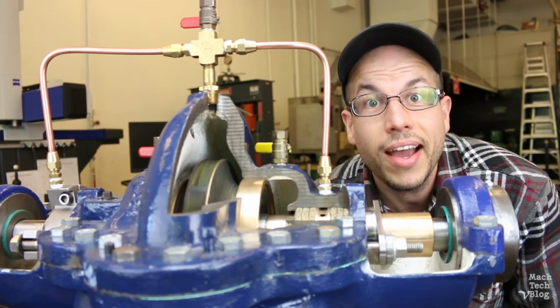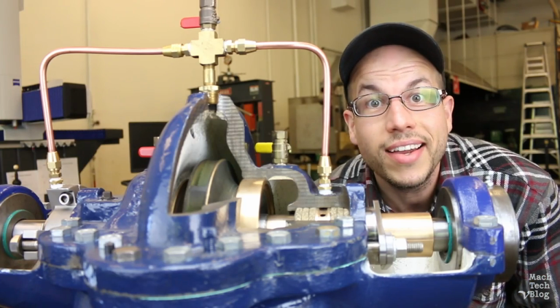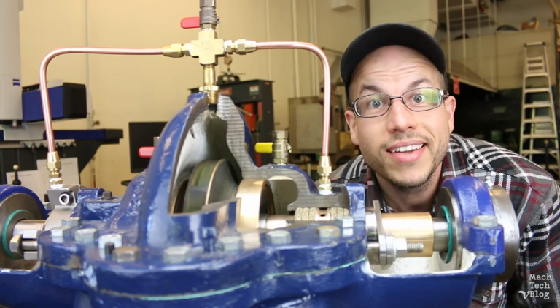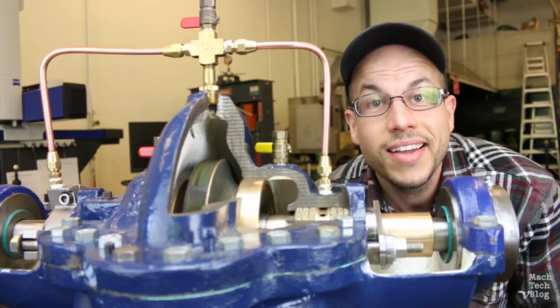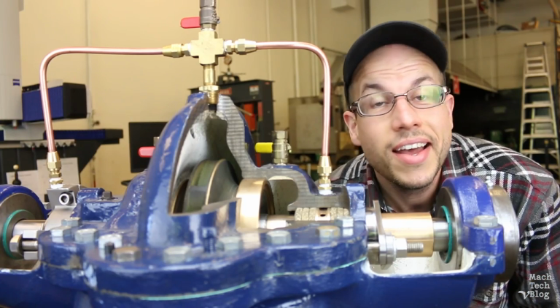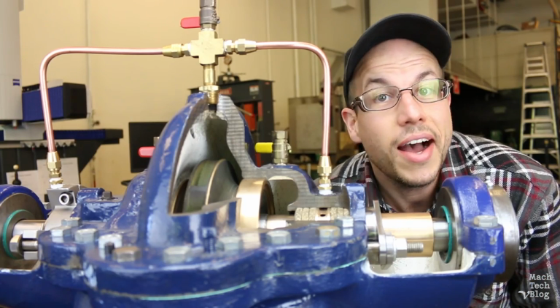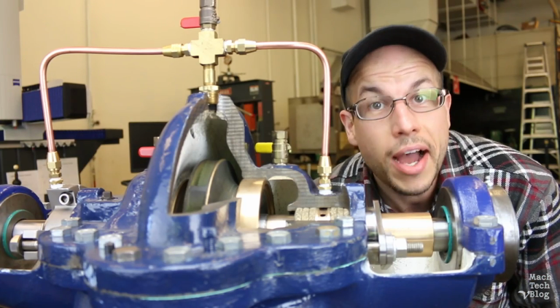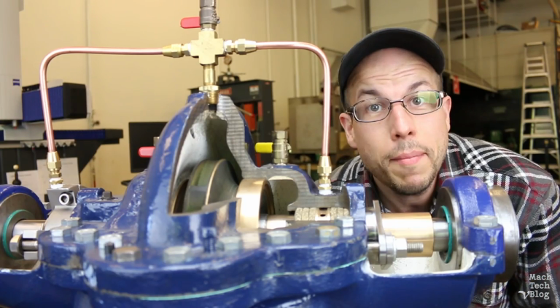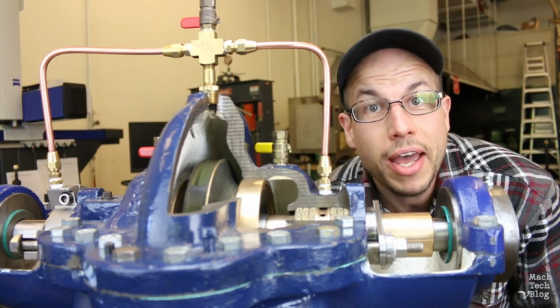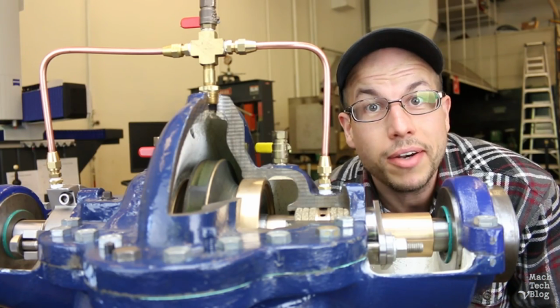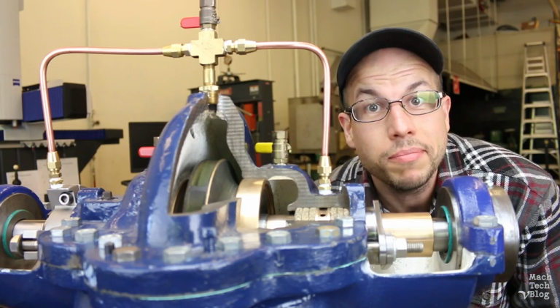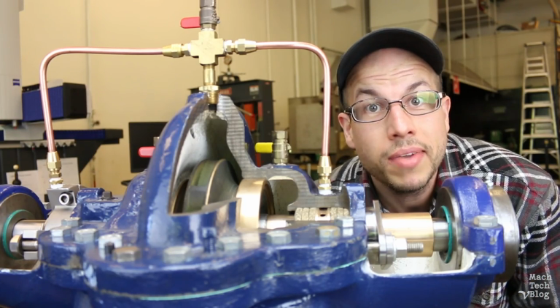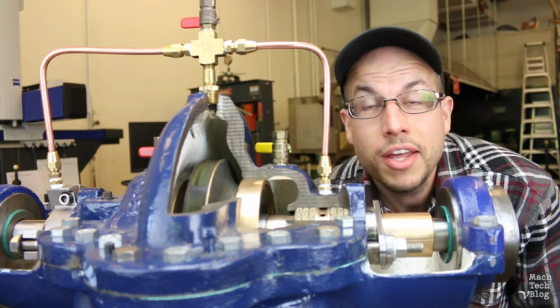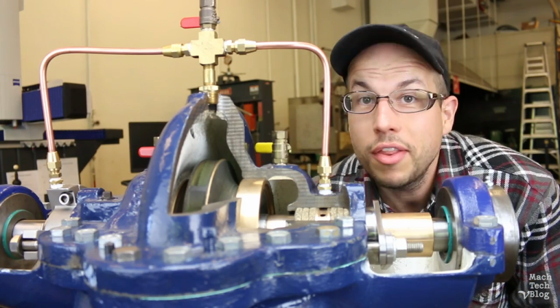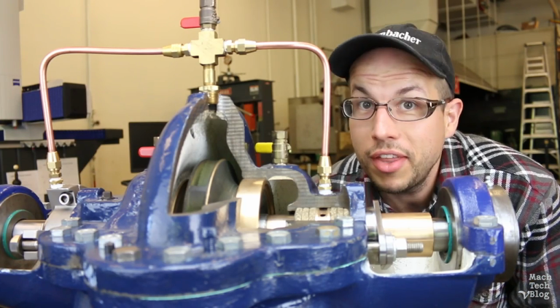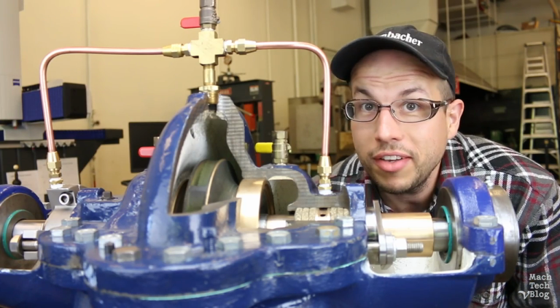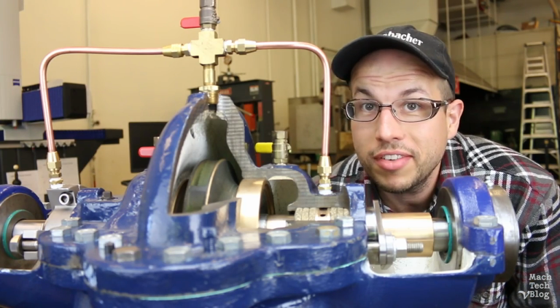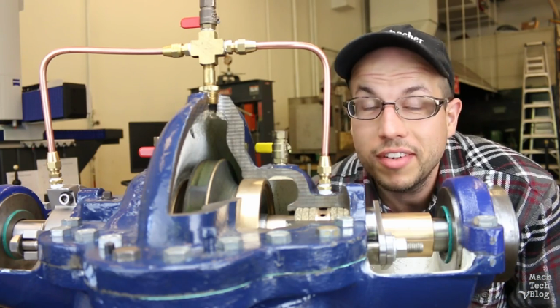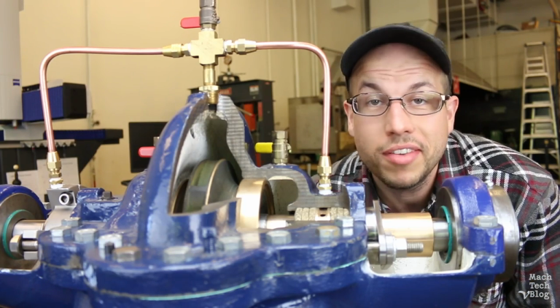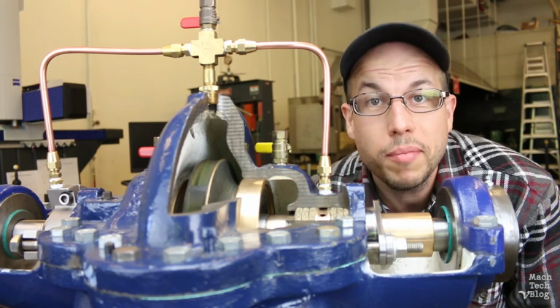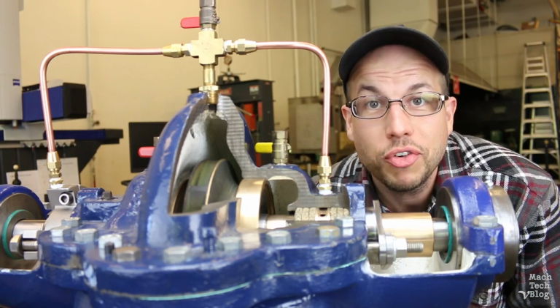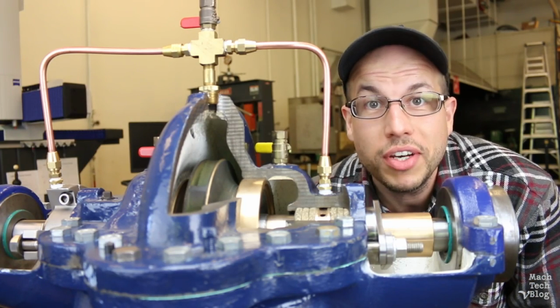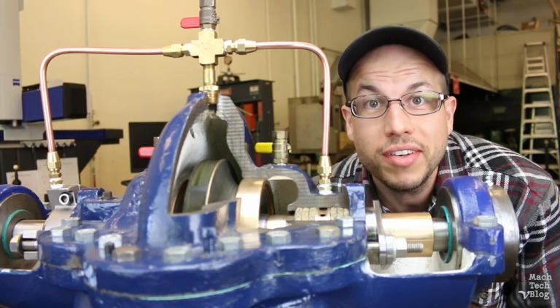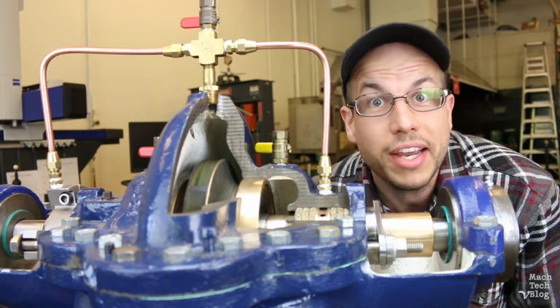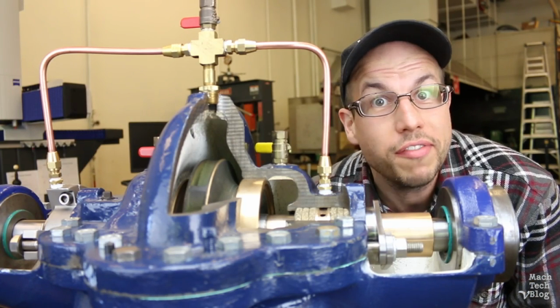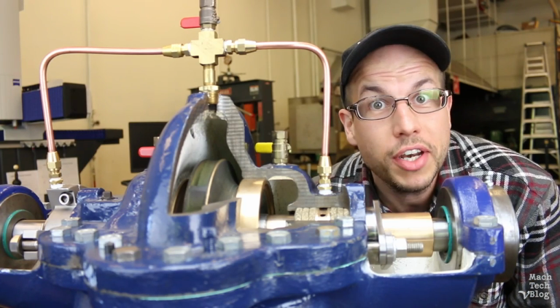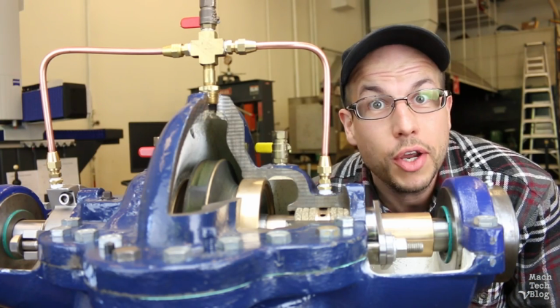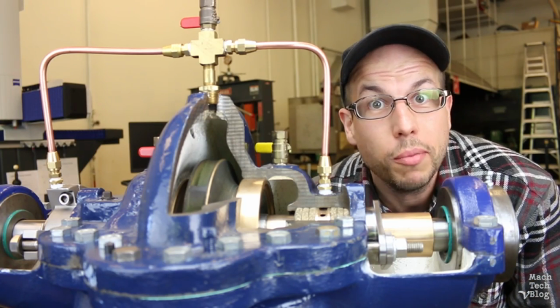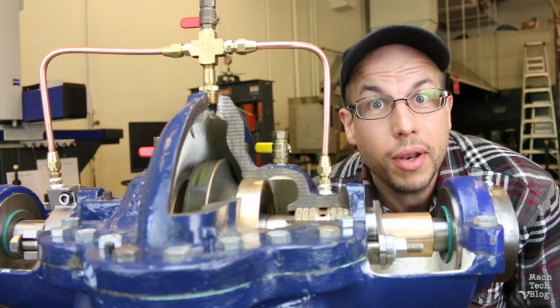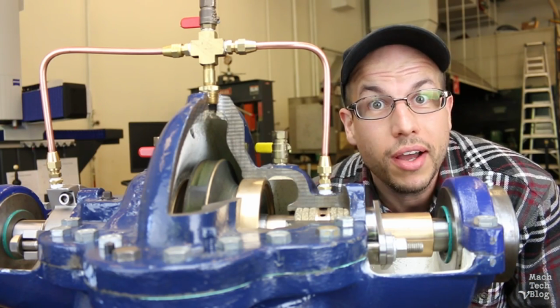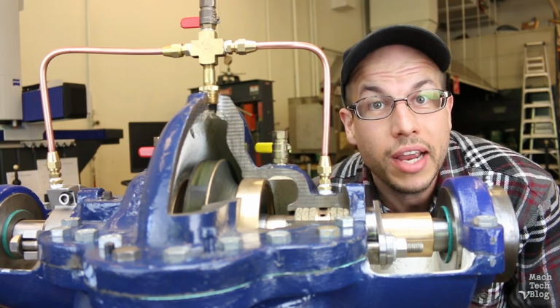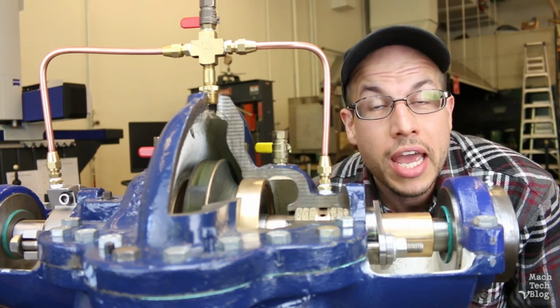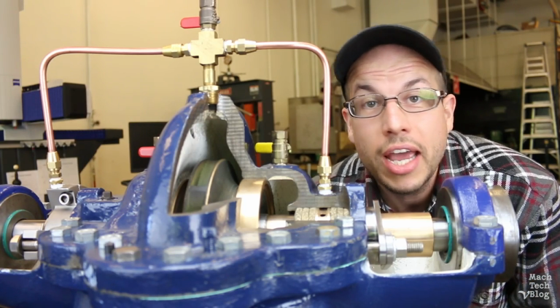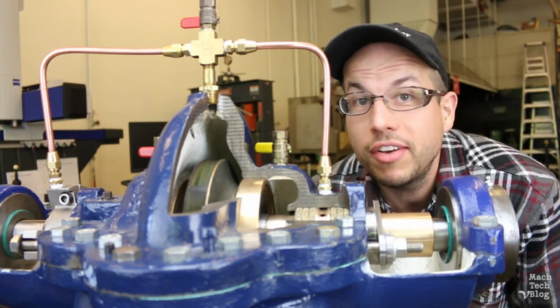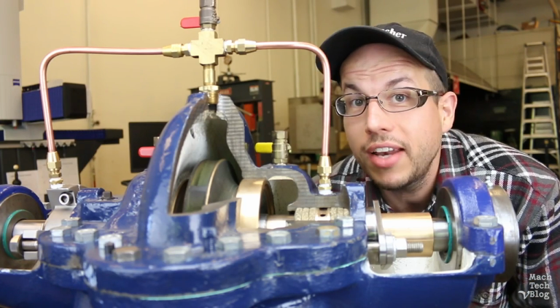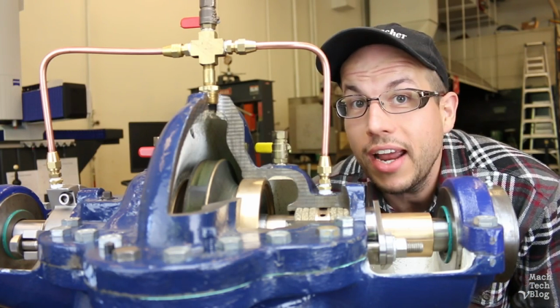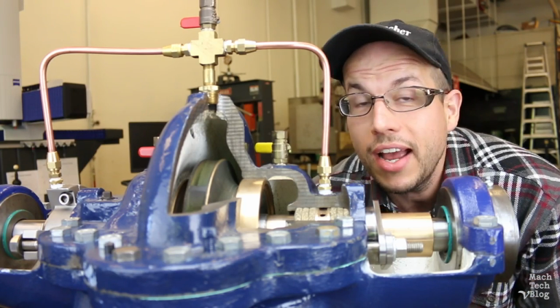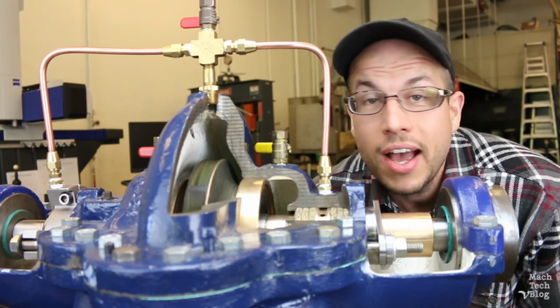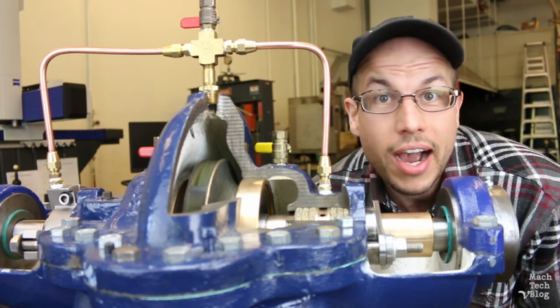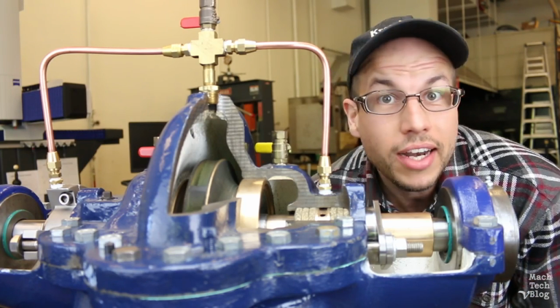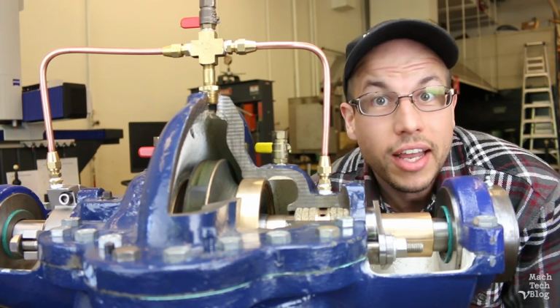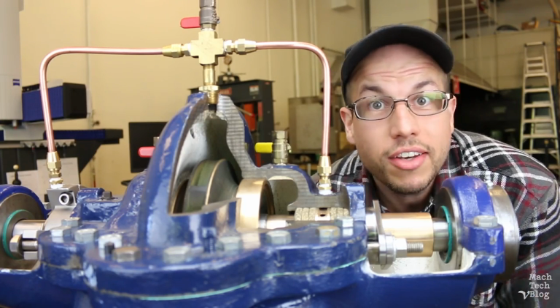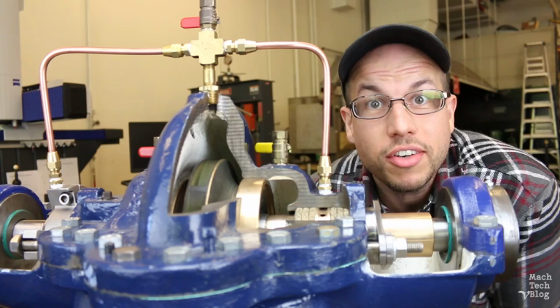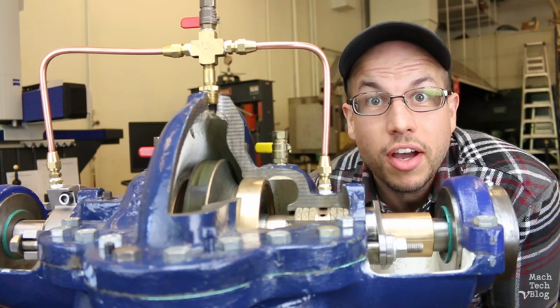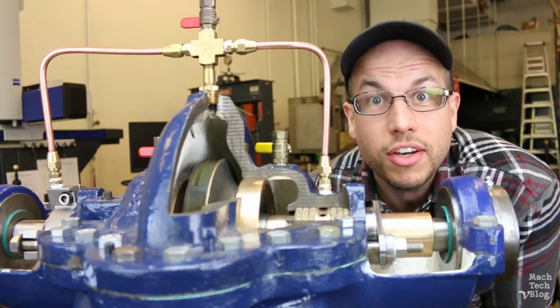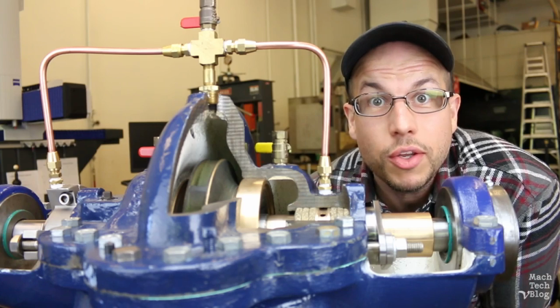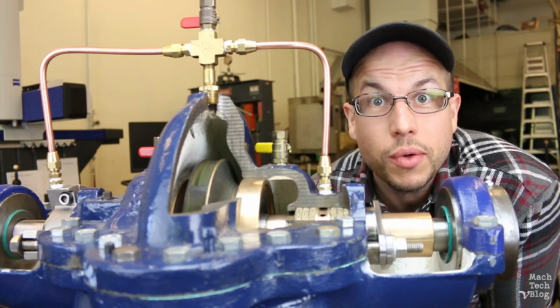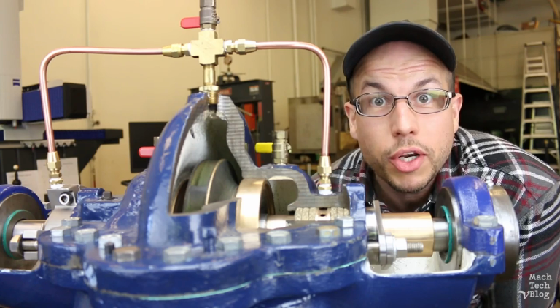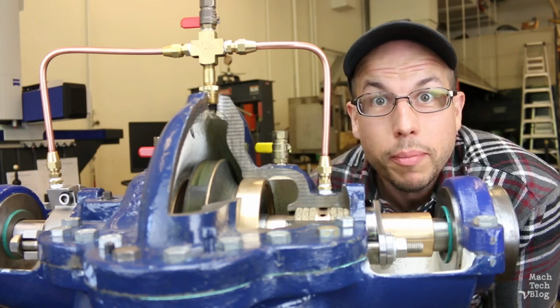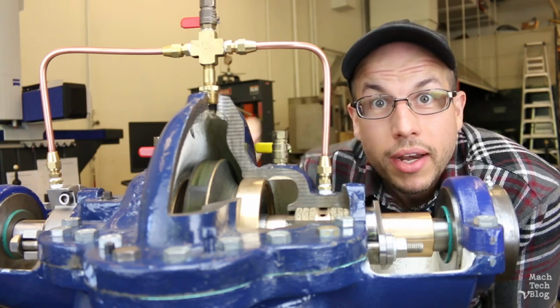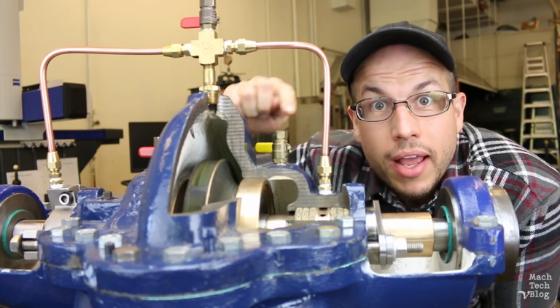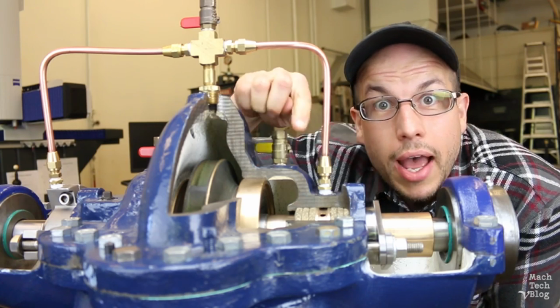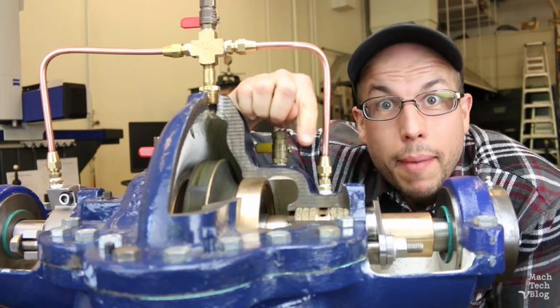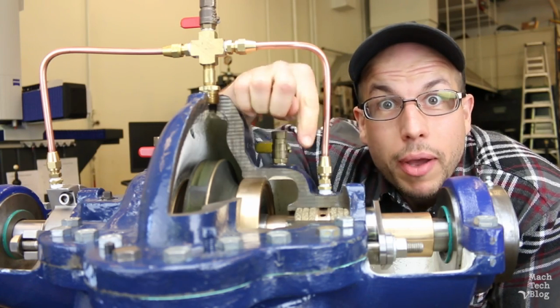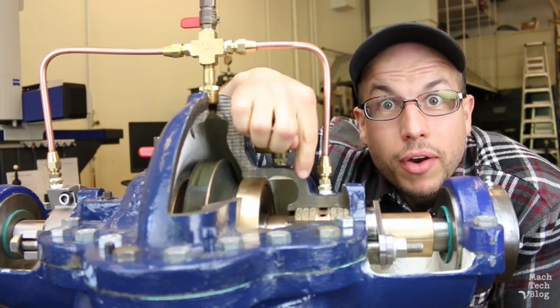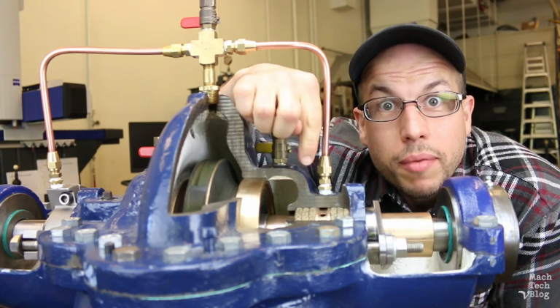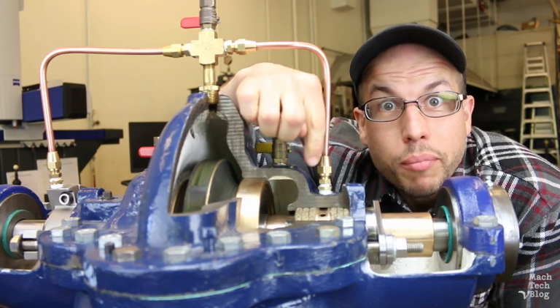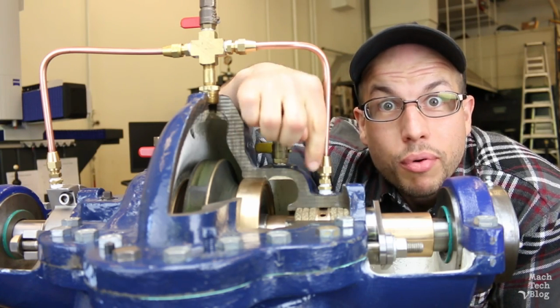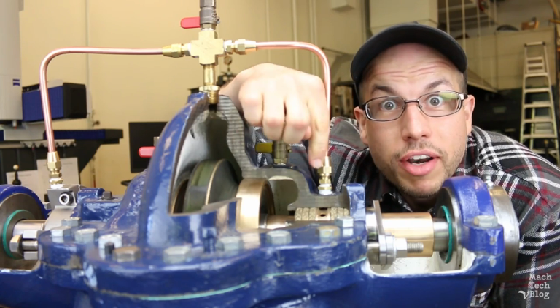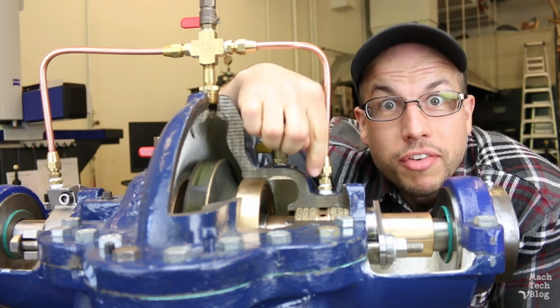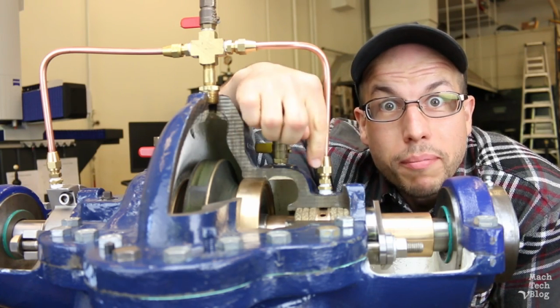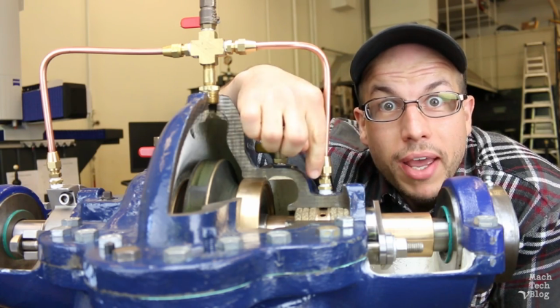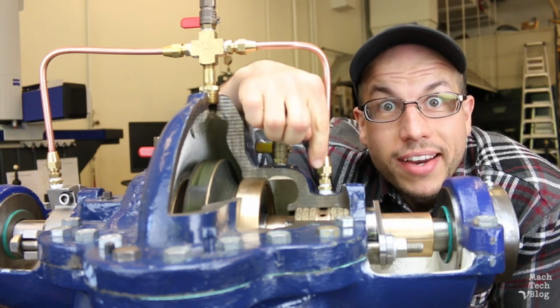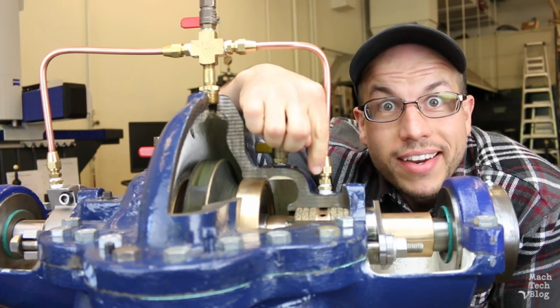Hi, I'm Adam. This is the Machine Tech video blog, and today I'd like to talk to you a little bit about compression packing.